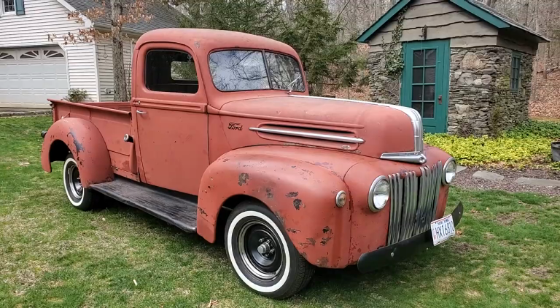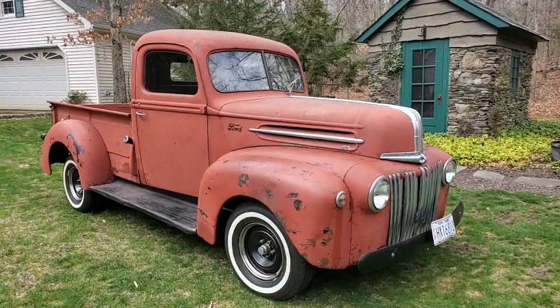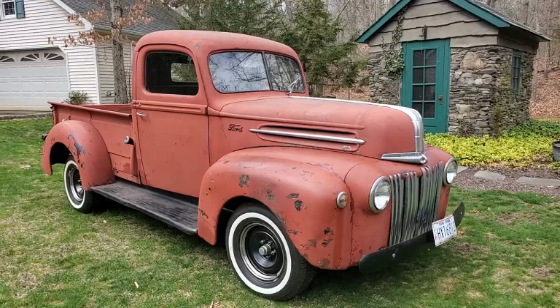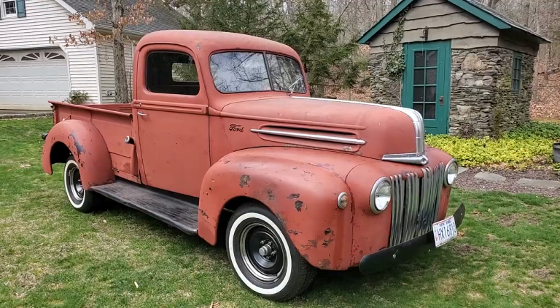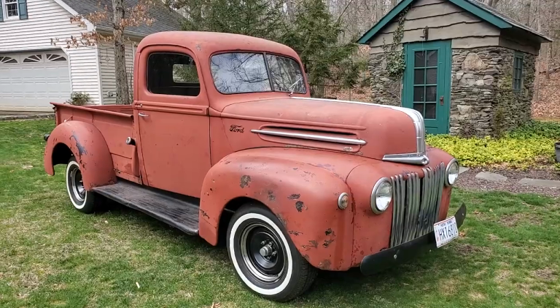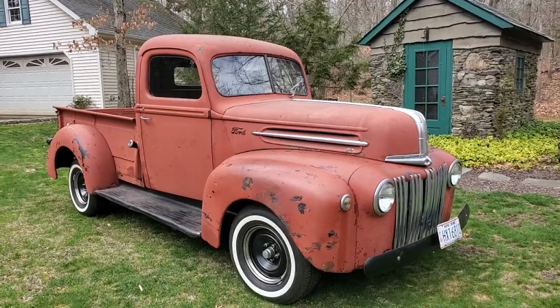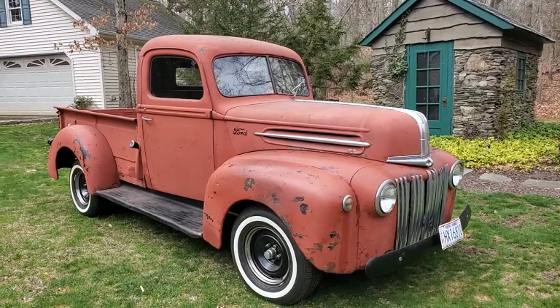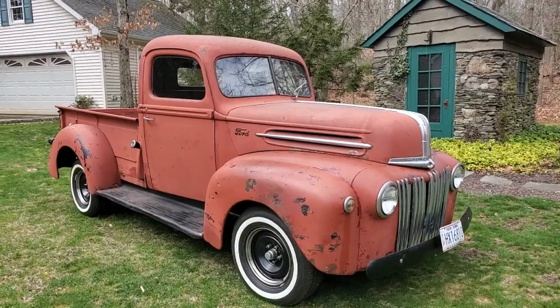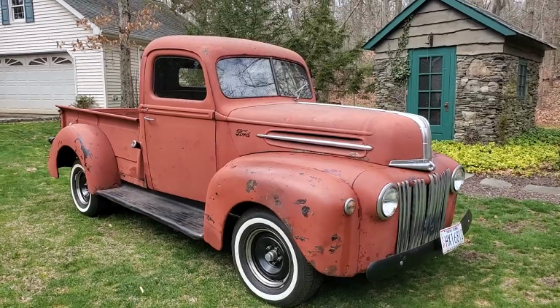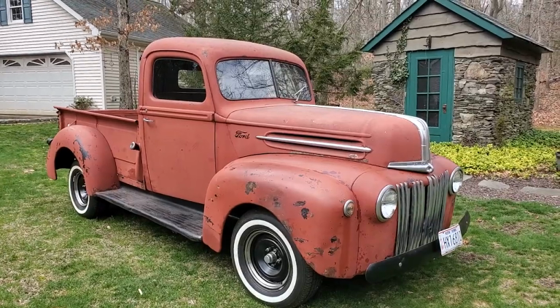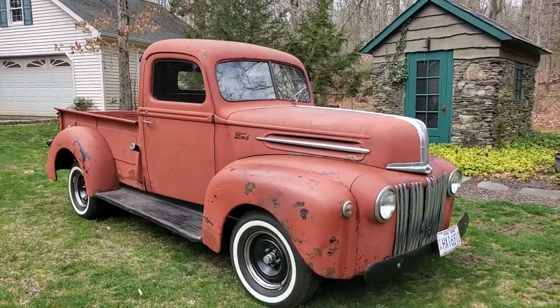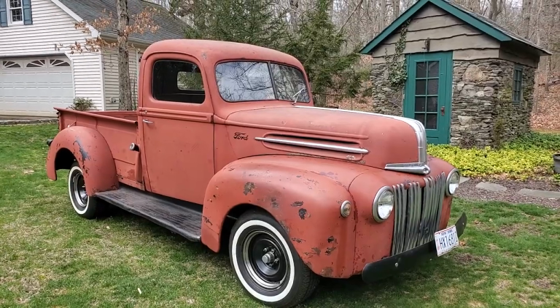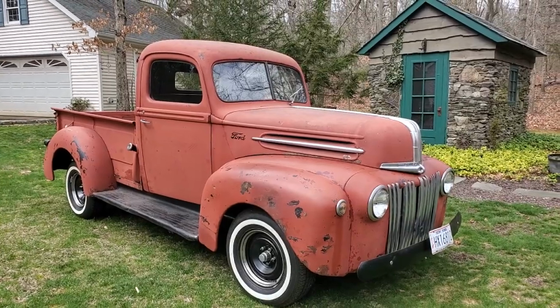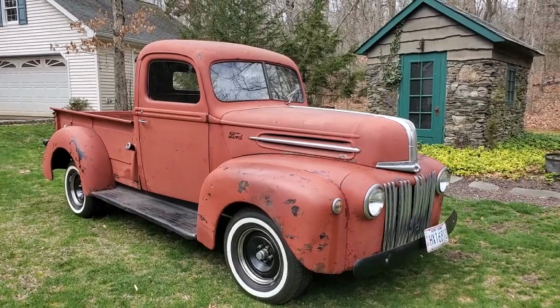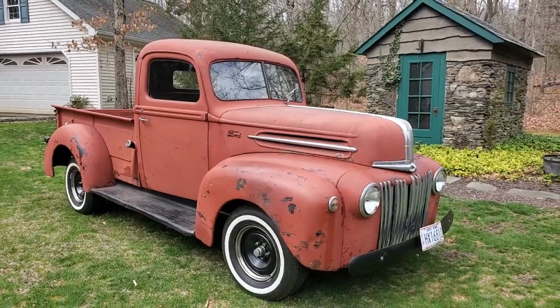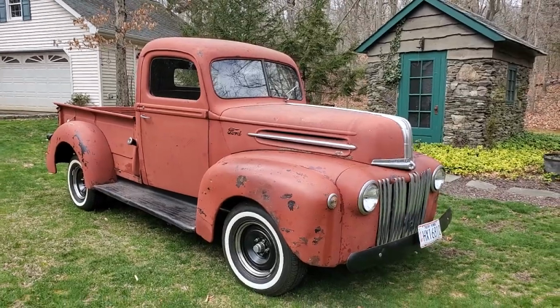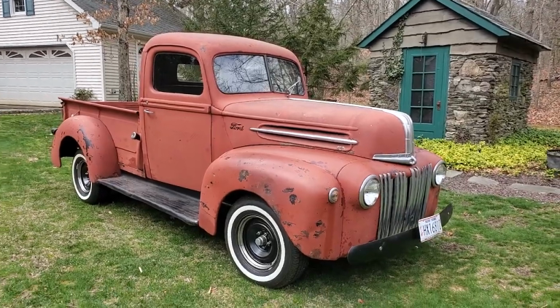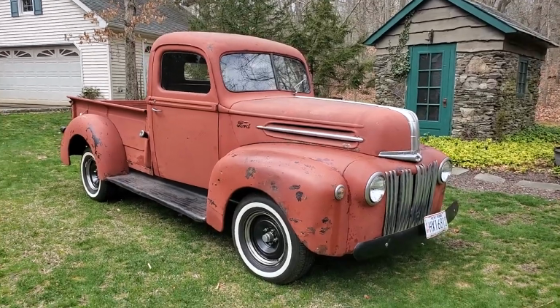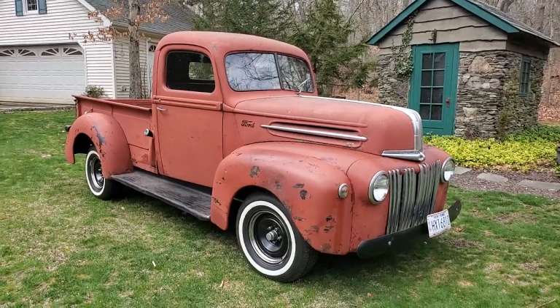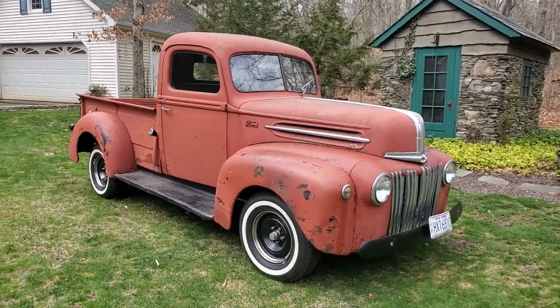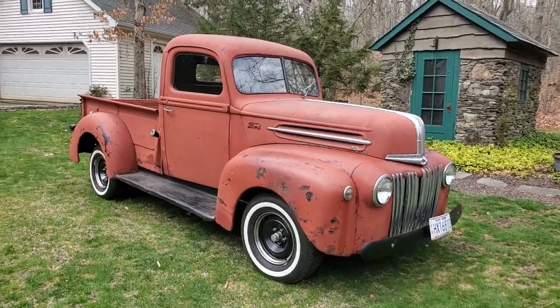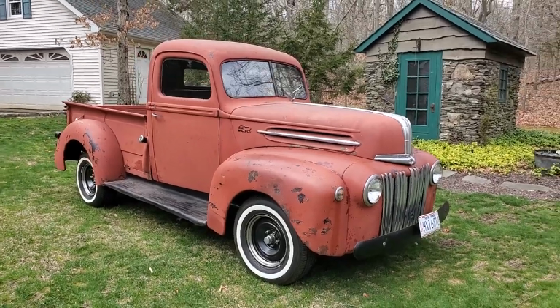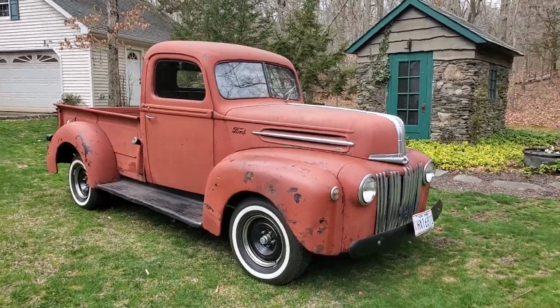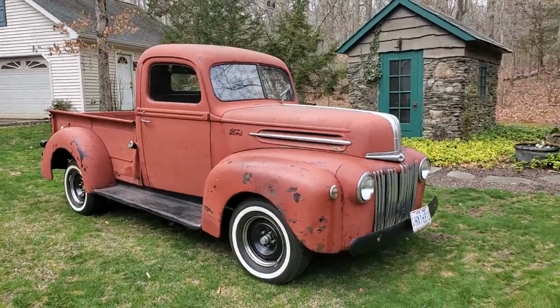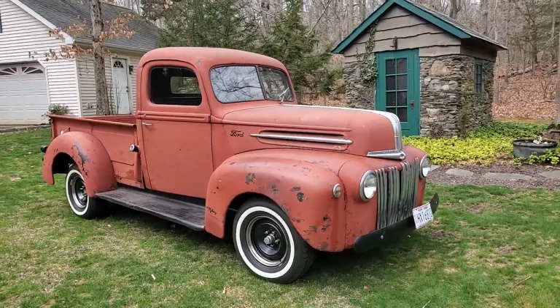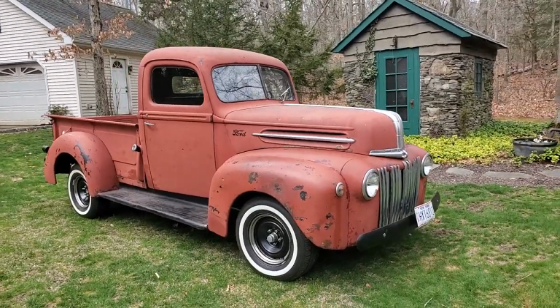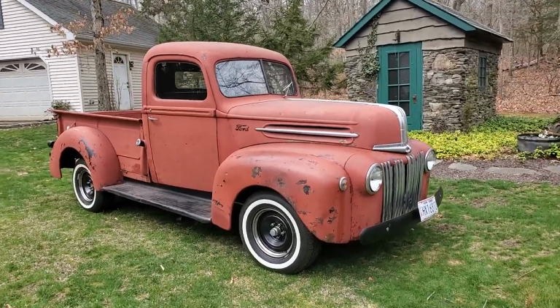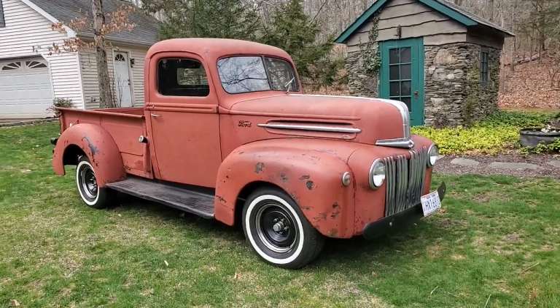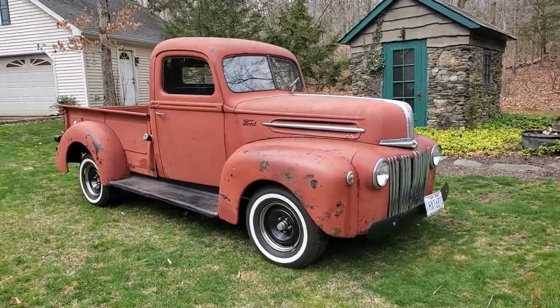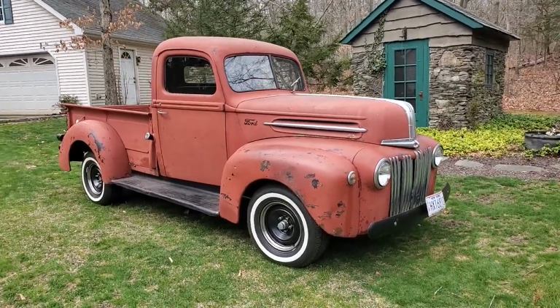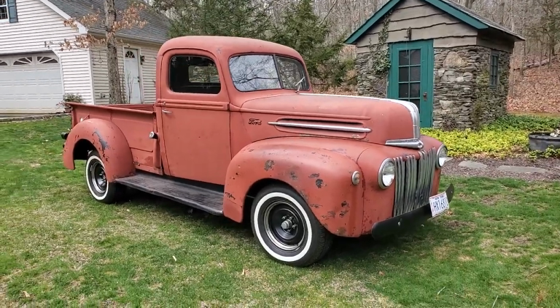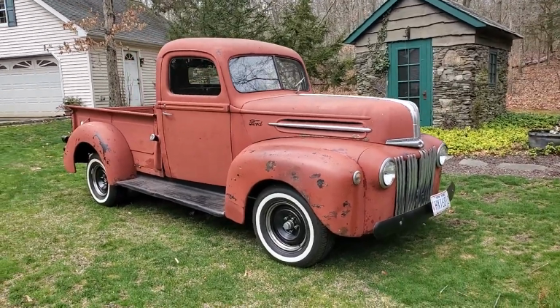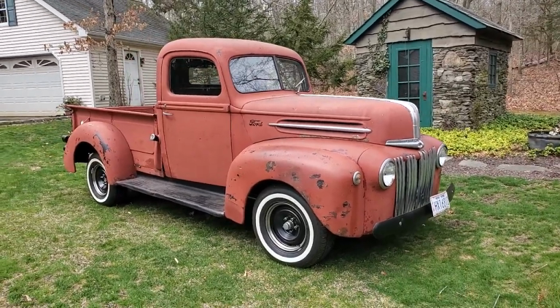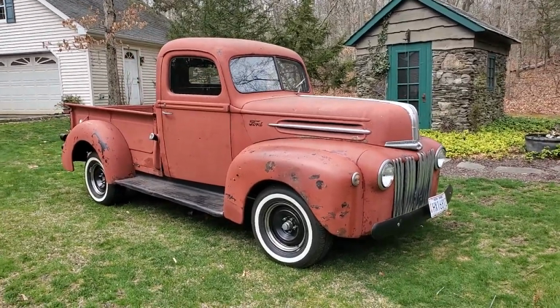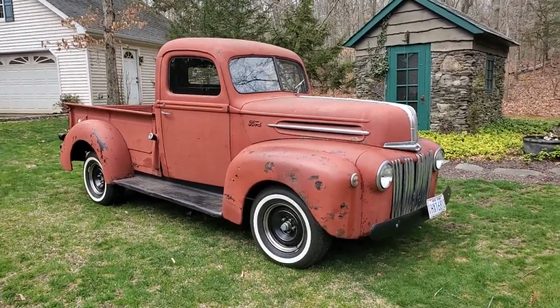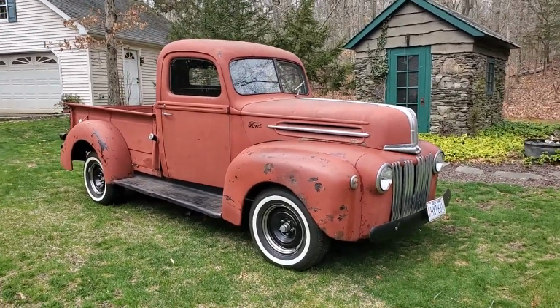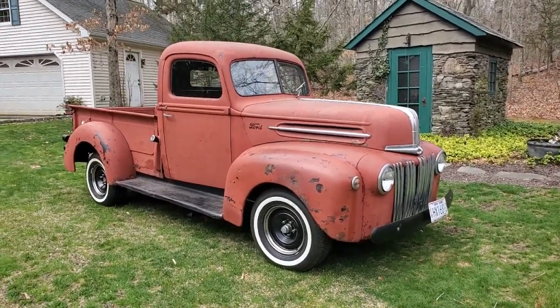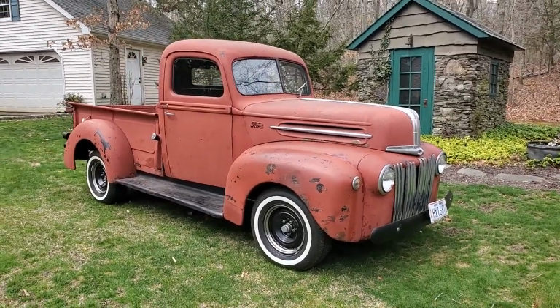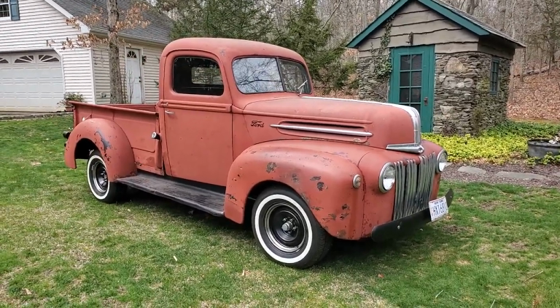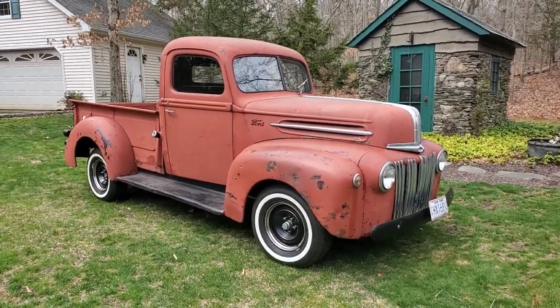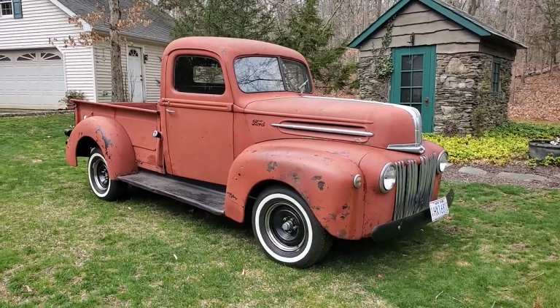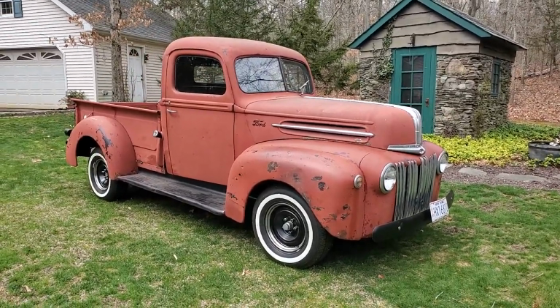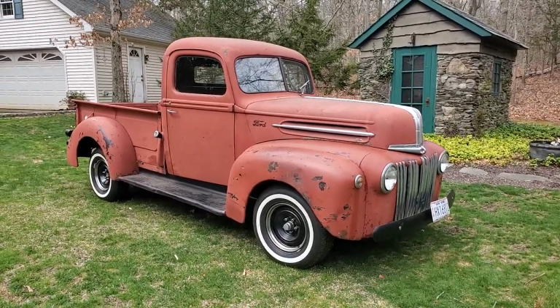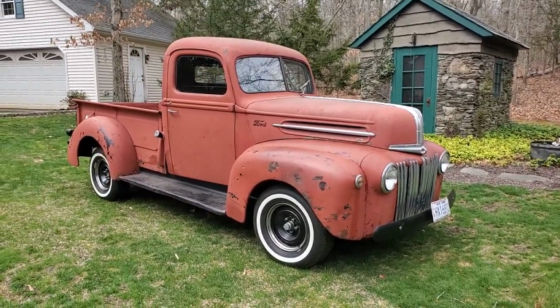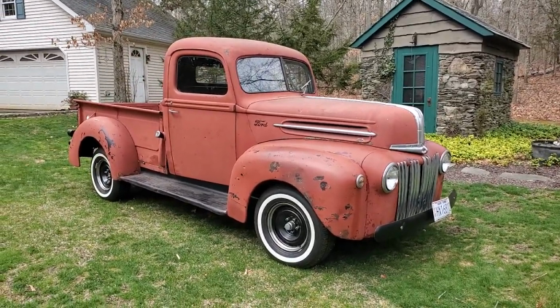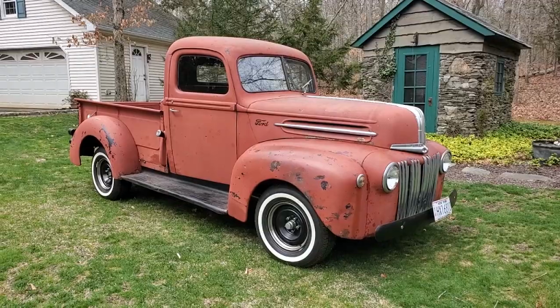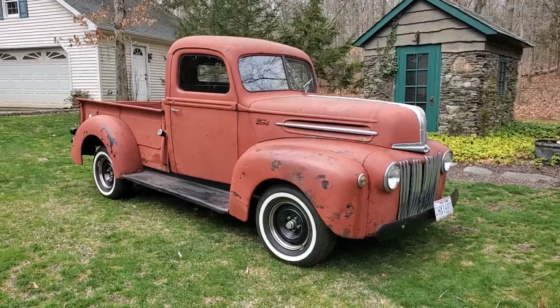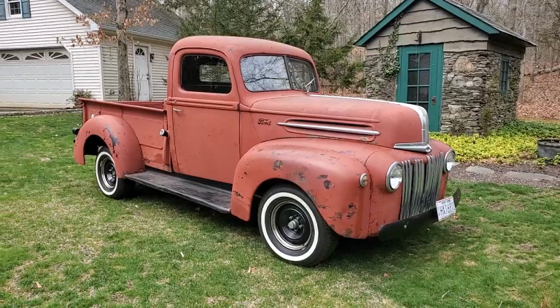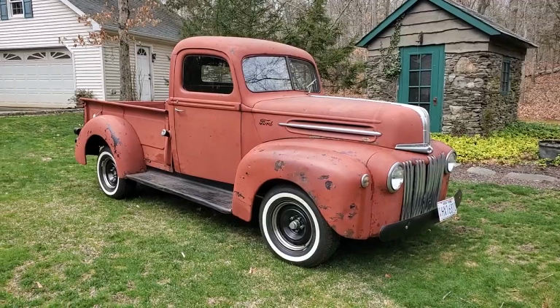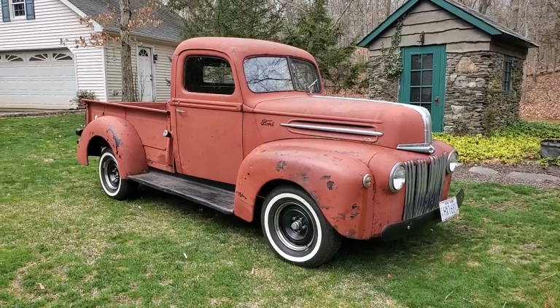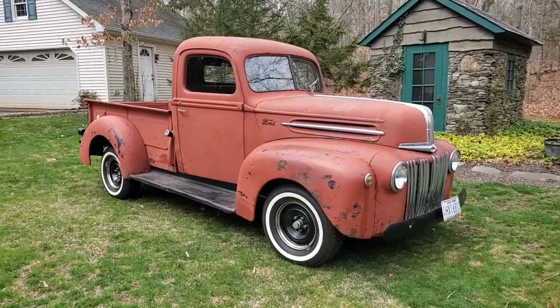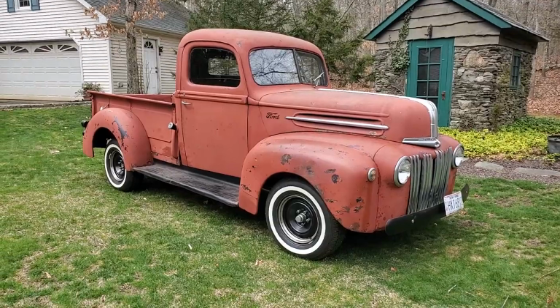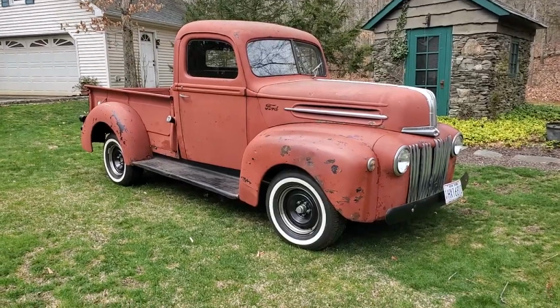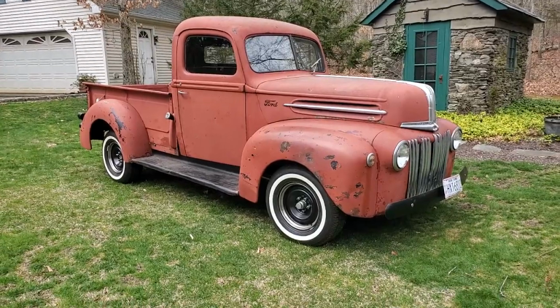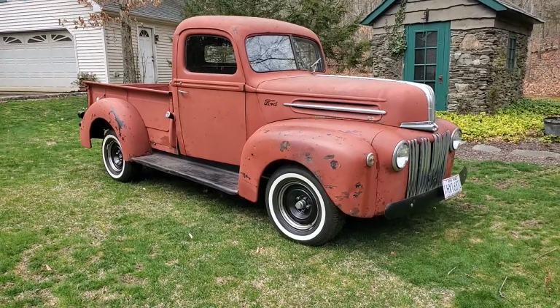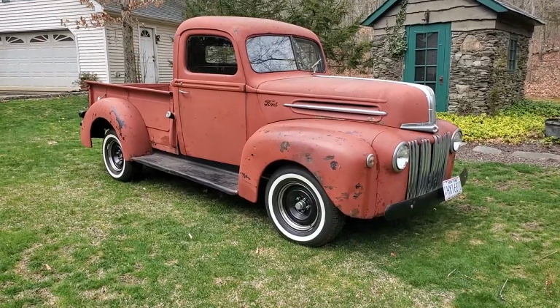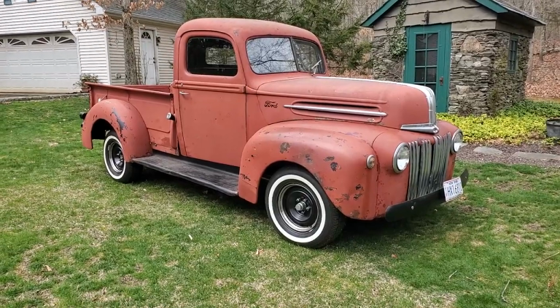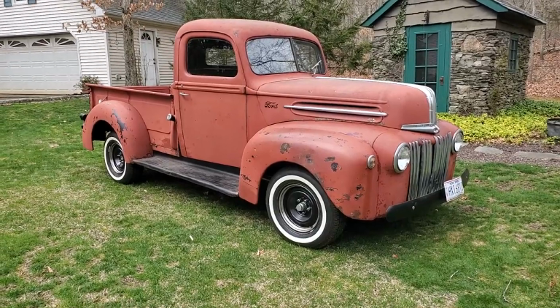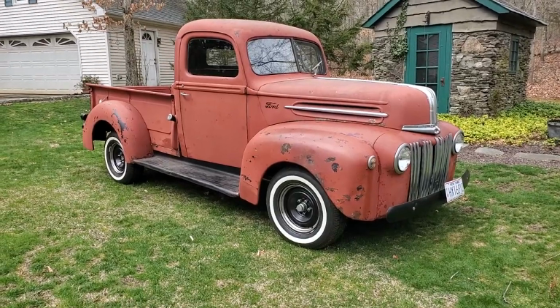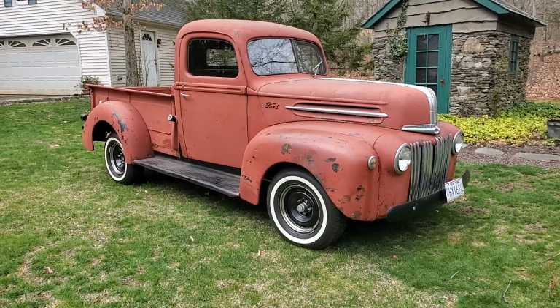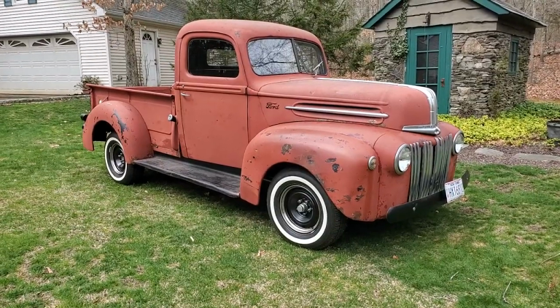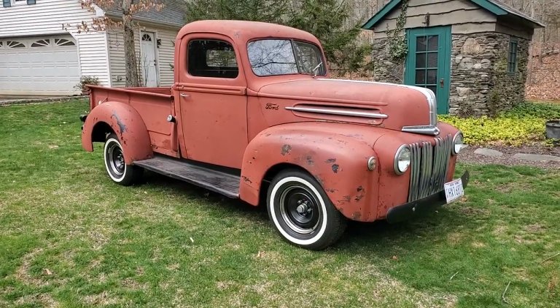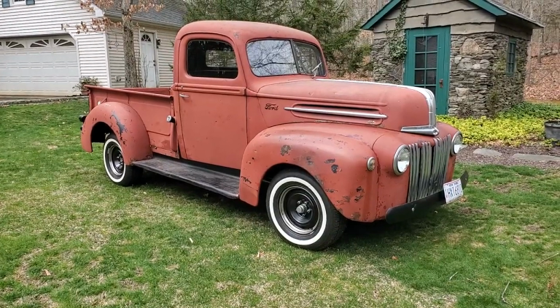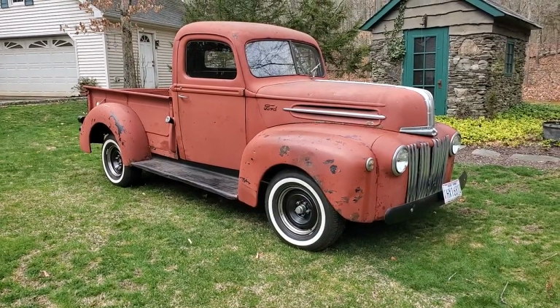Hey guys, thanks for joining us today. Mike here at WeBeautos. Today we have a 1946 Ford pickup — that's an F1.